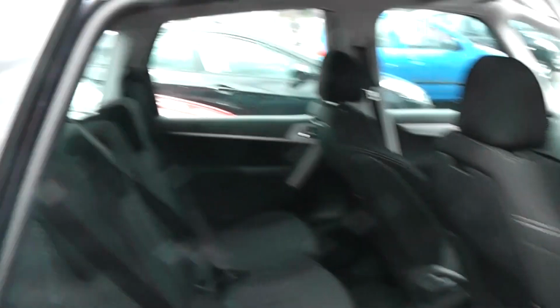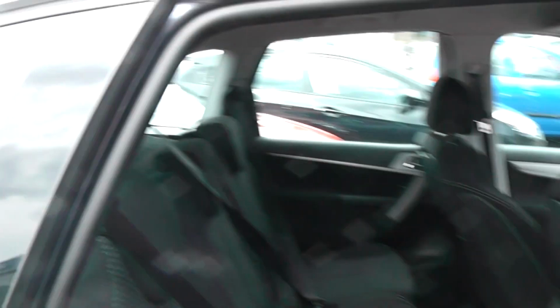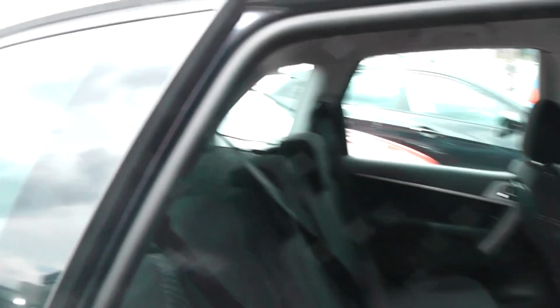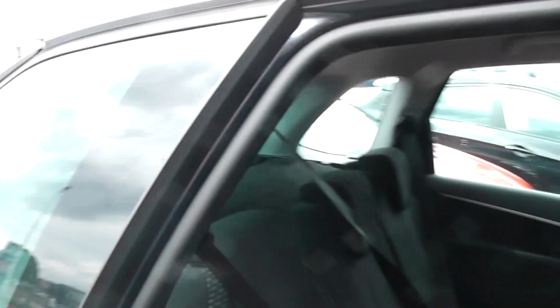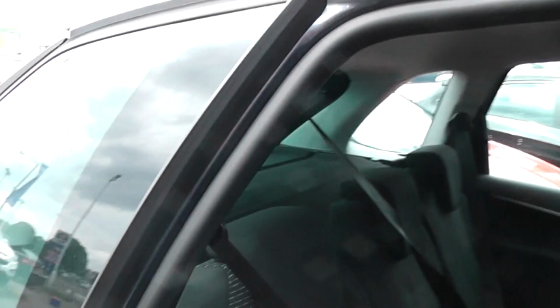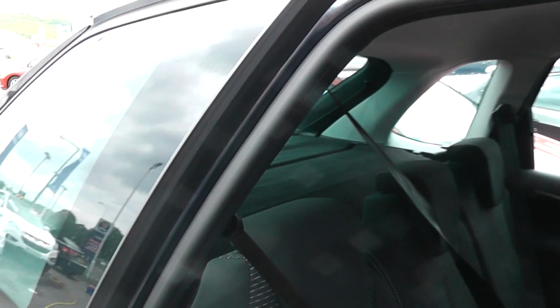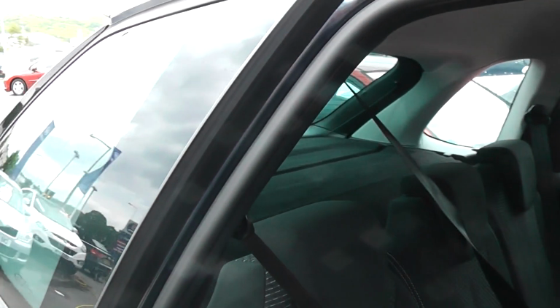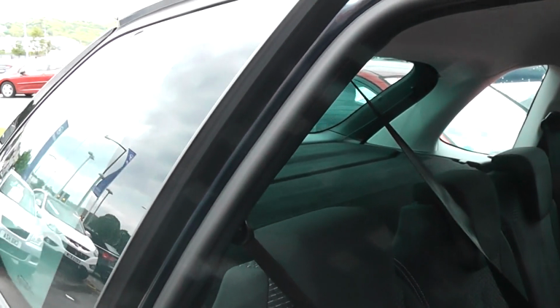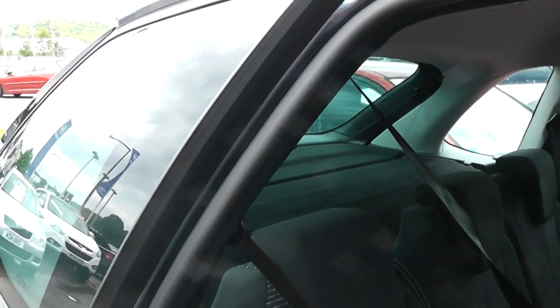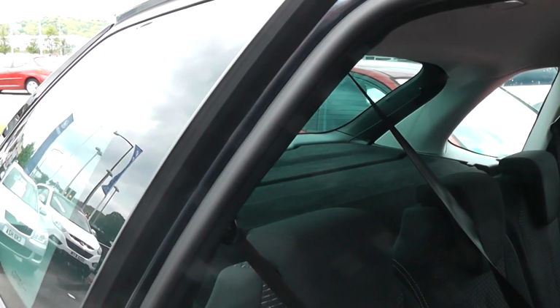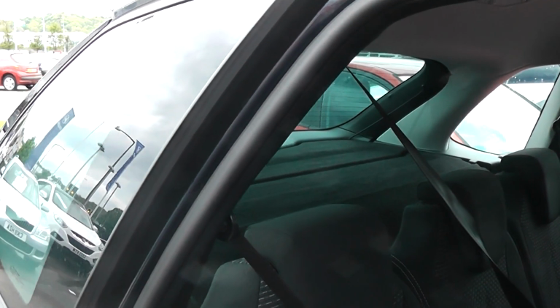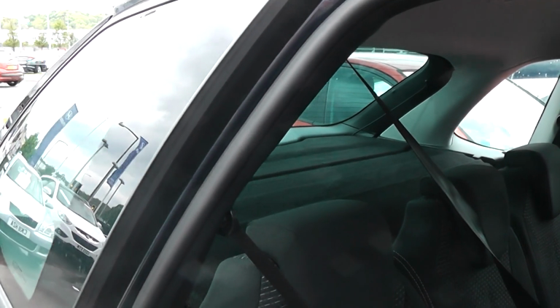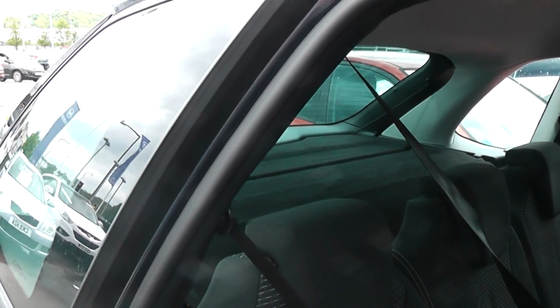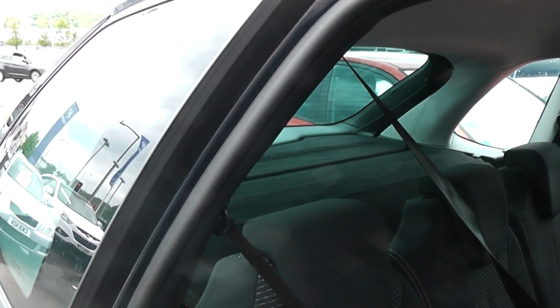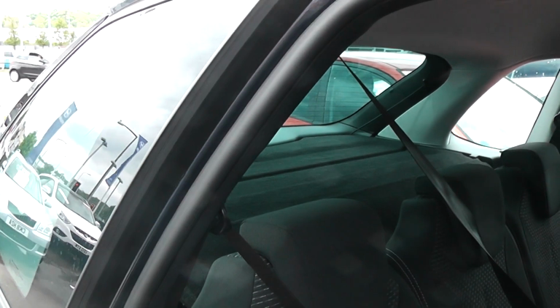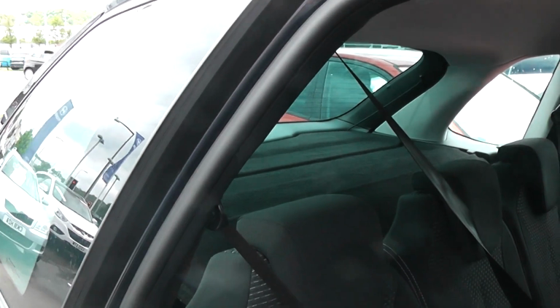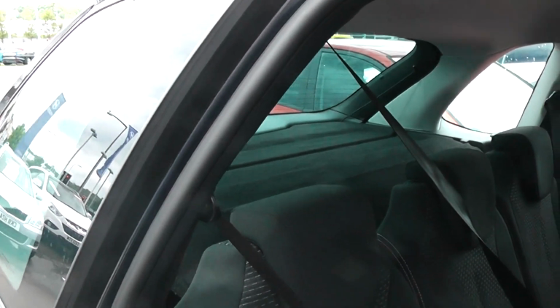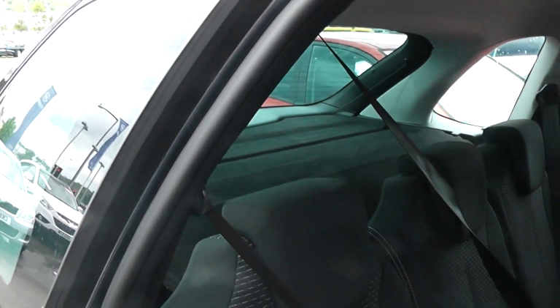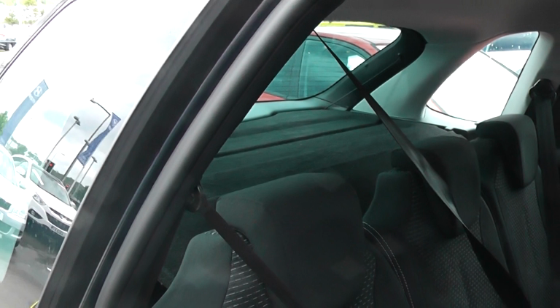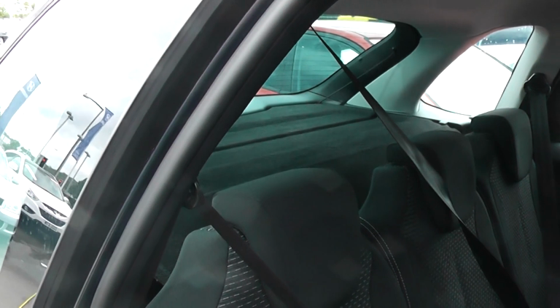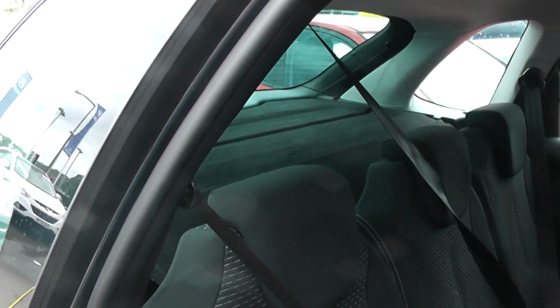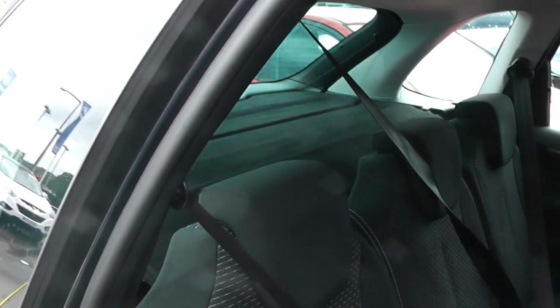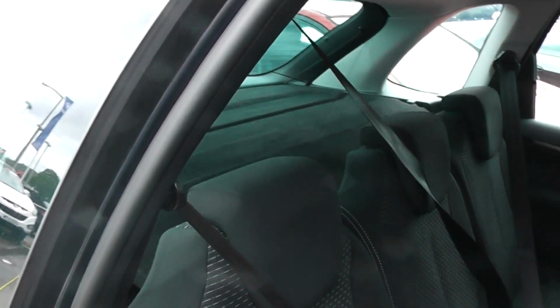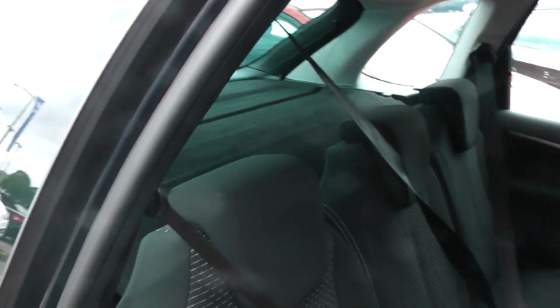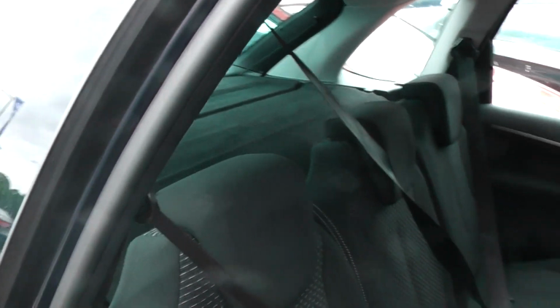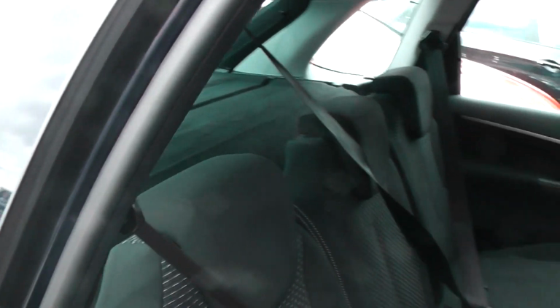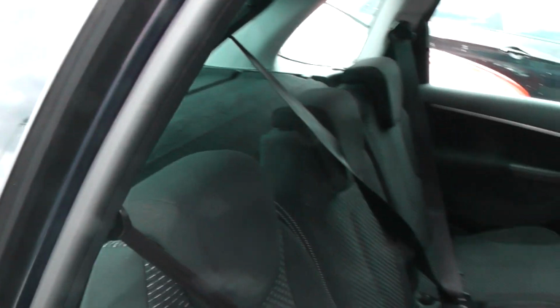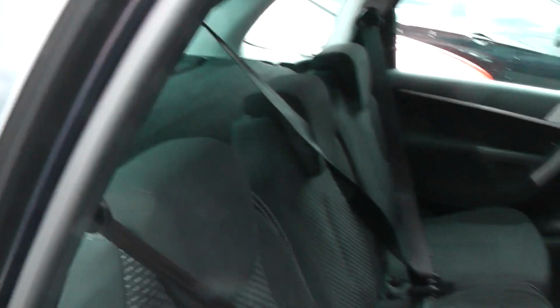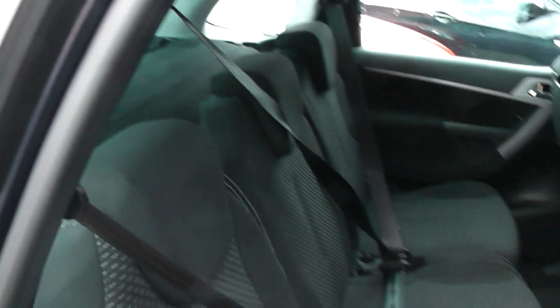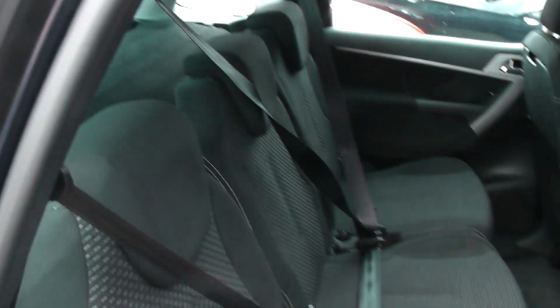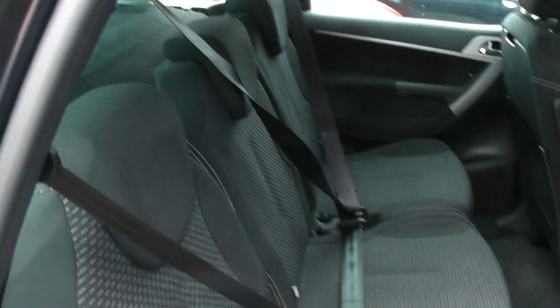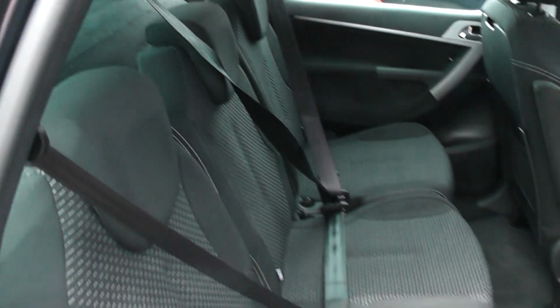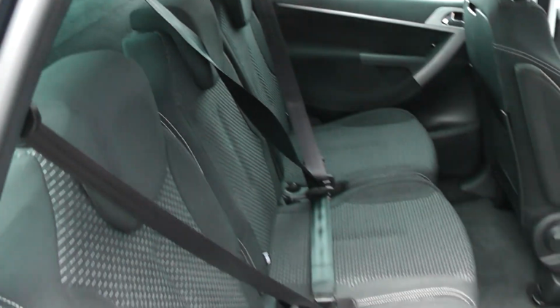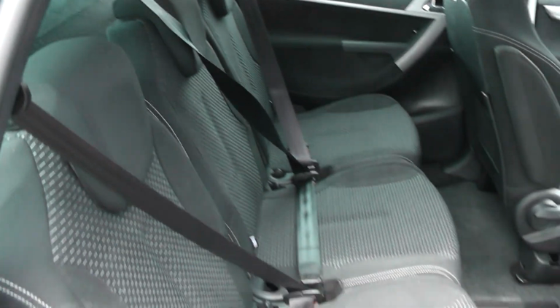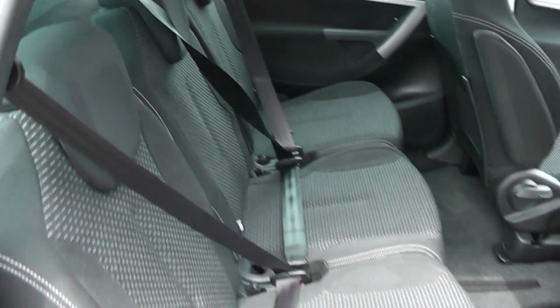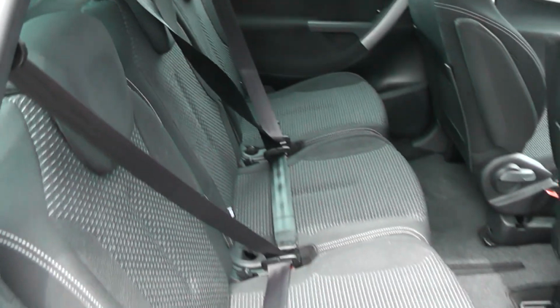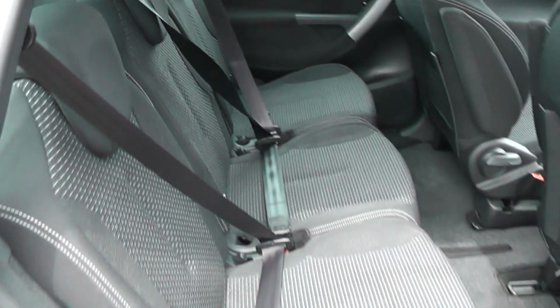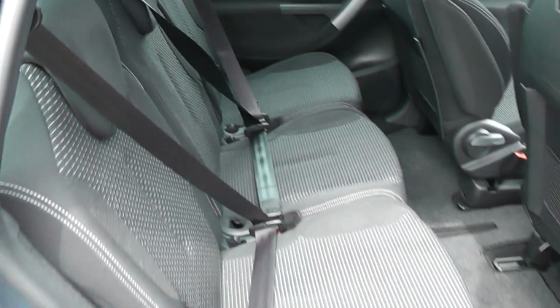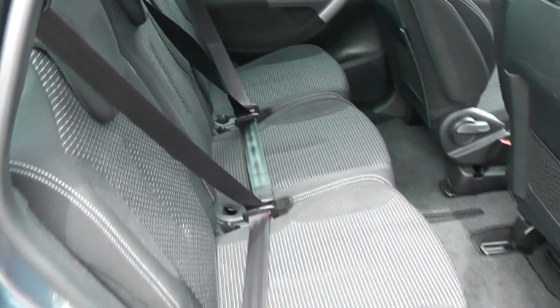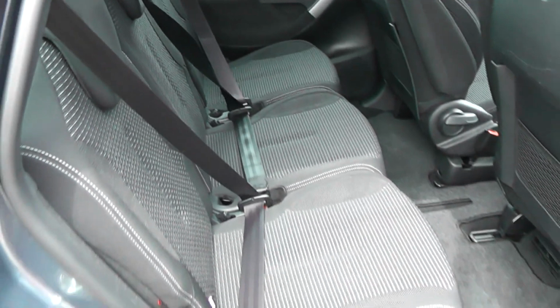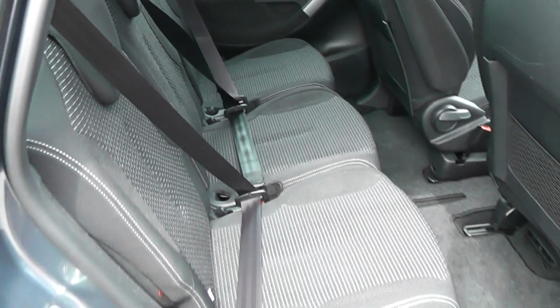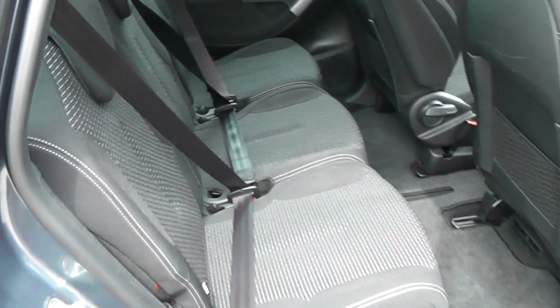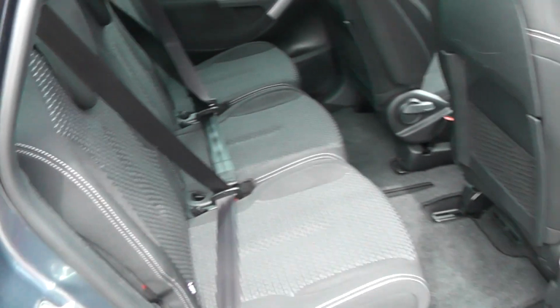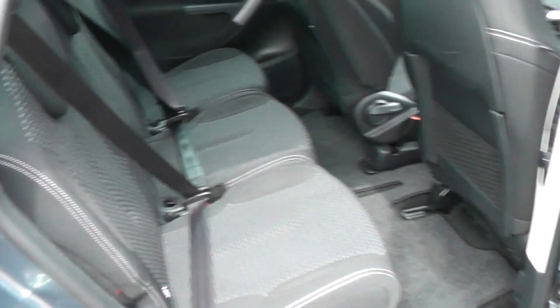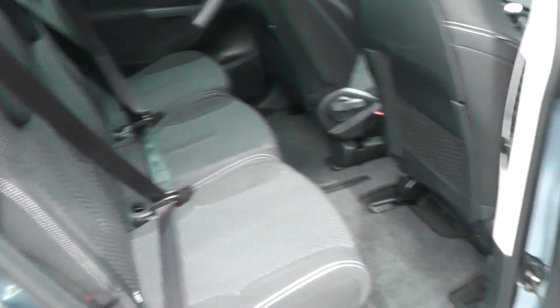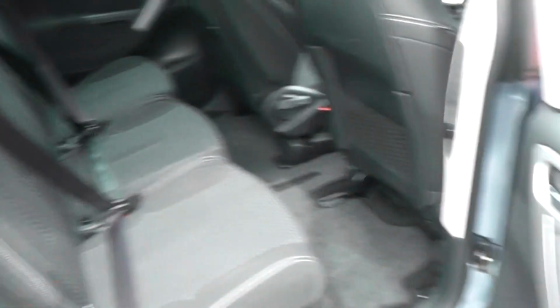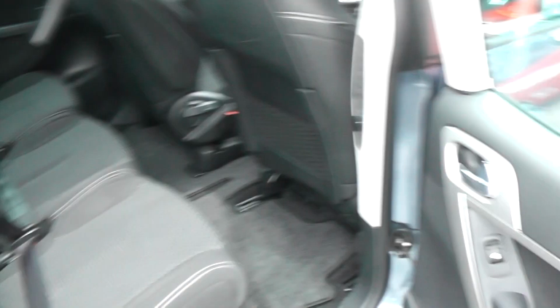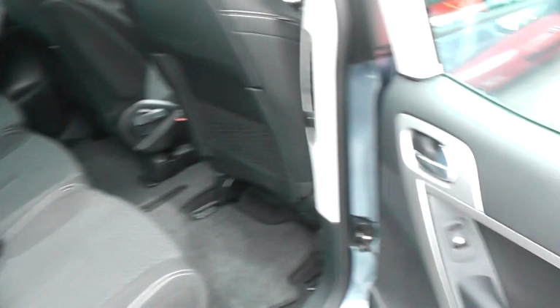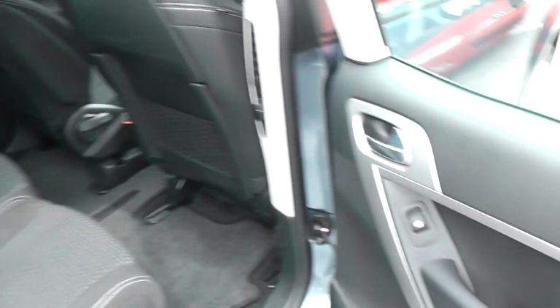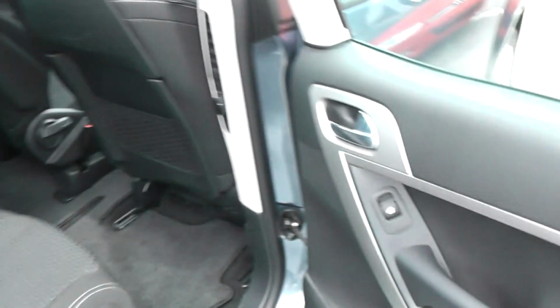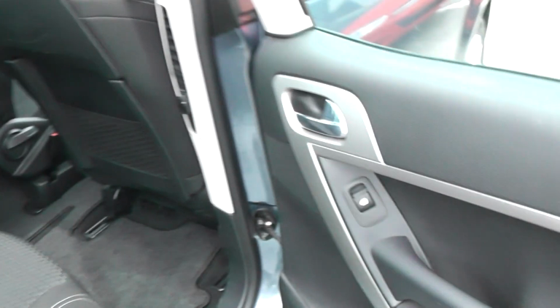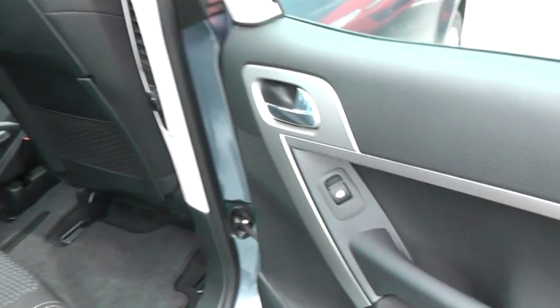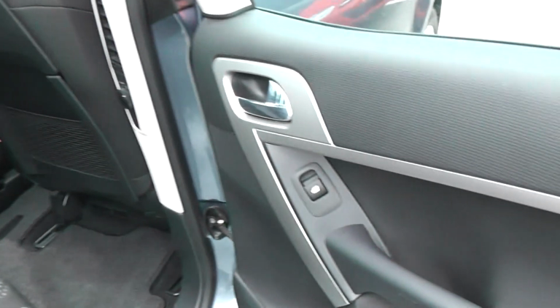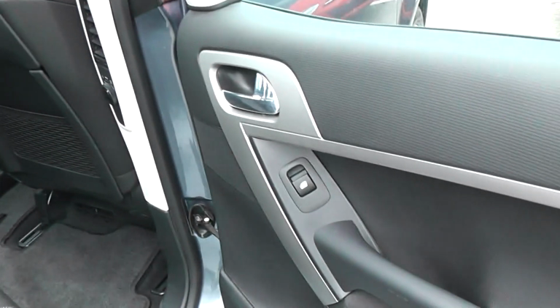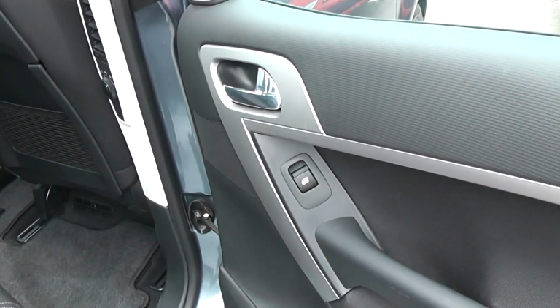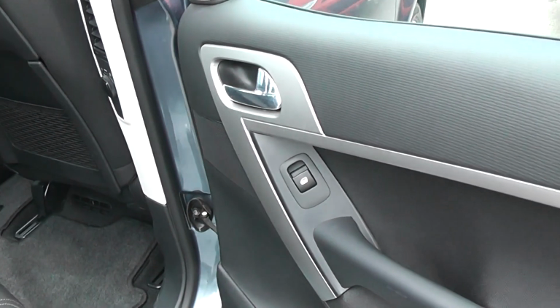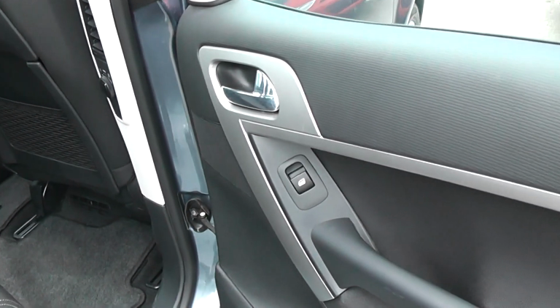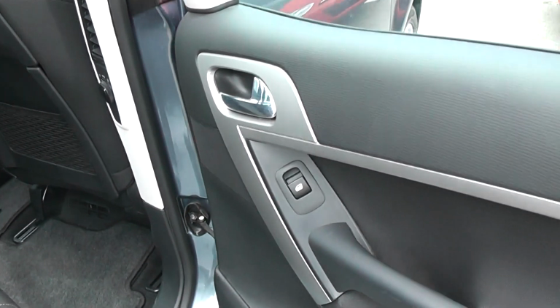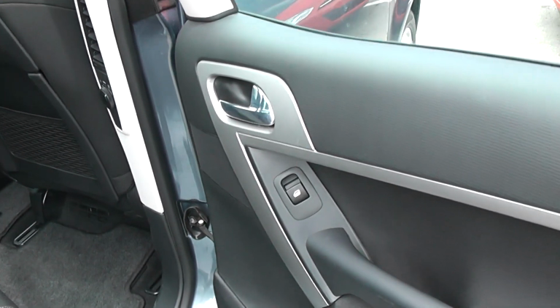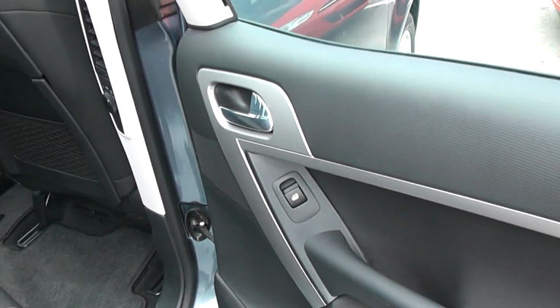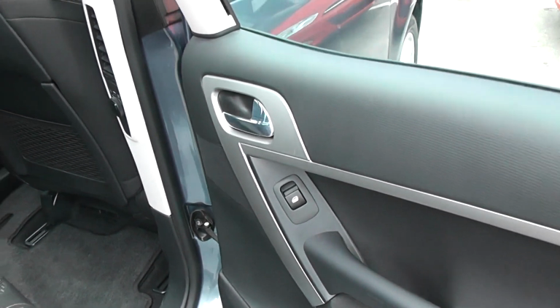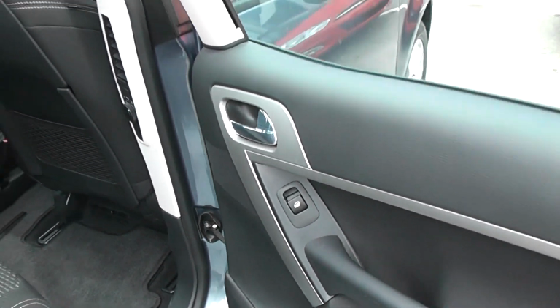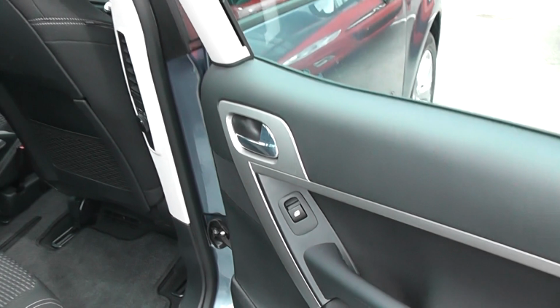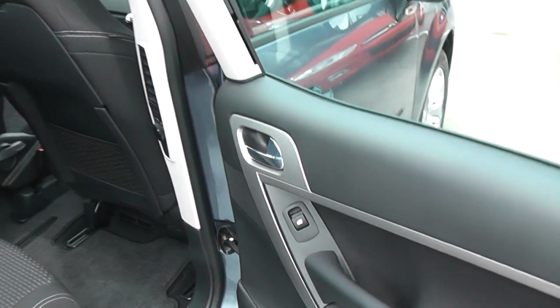Cloth upholstery throughout, all in excellent condition showing no sign of wear or tear at all. It also has electric windows in the back of the car.